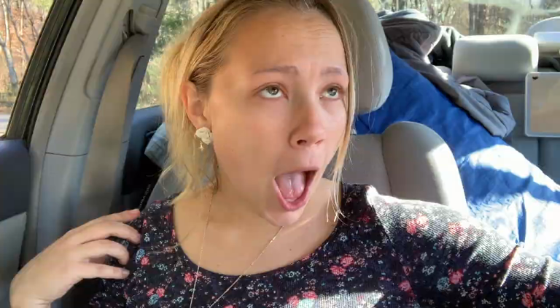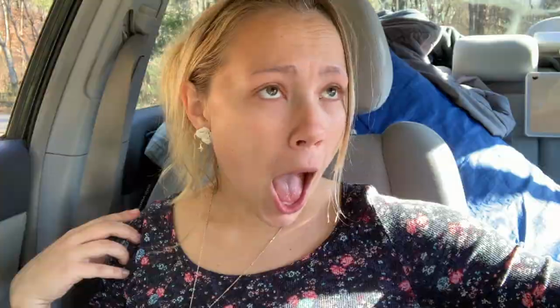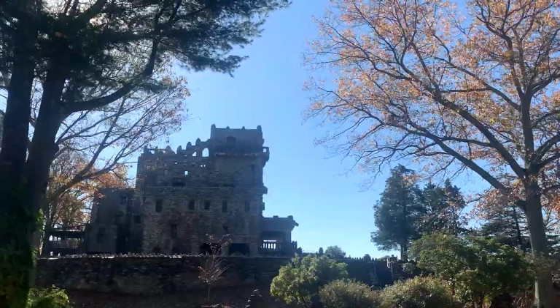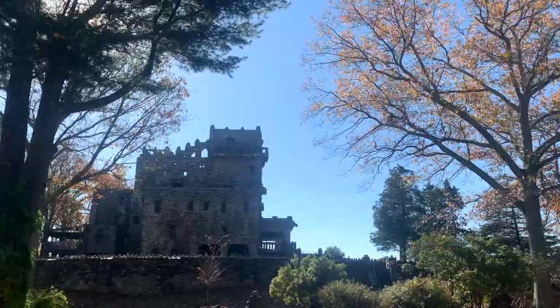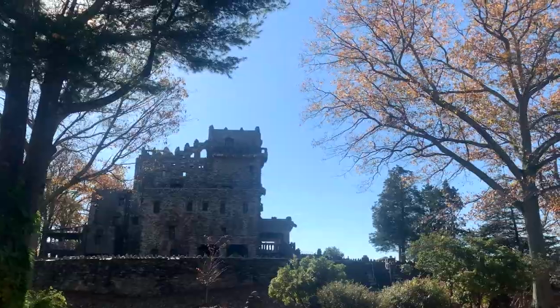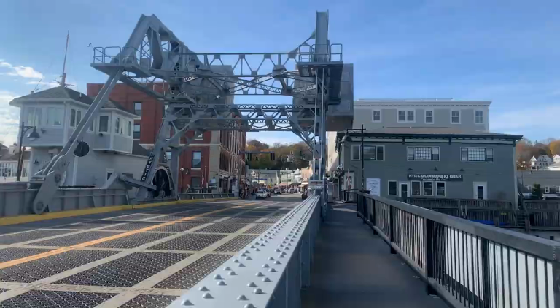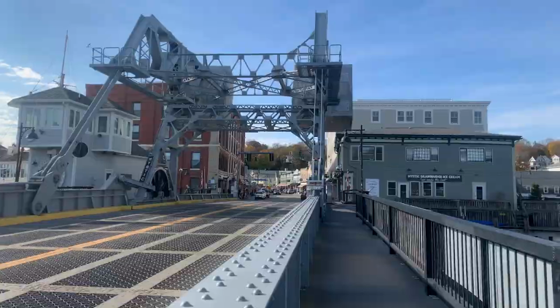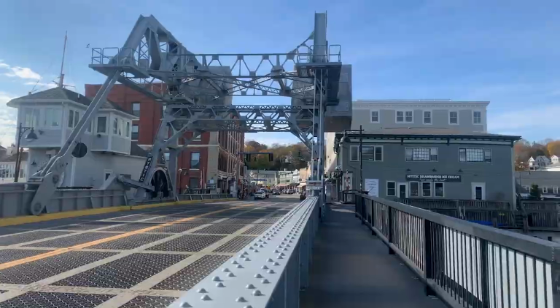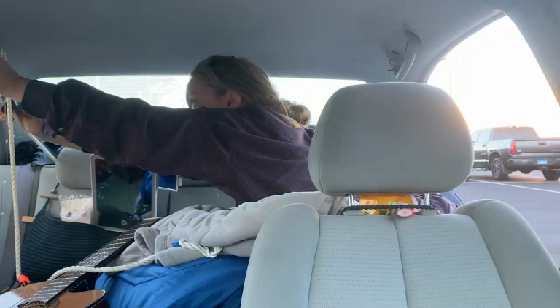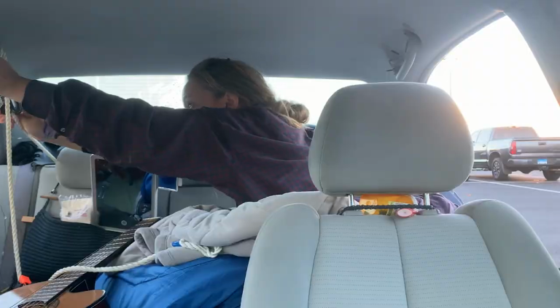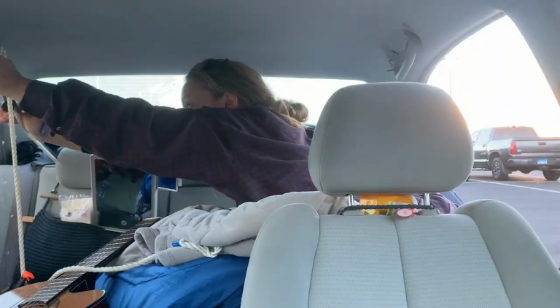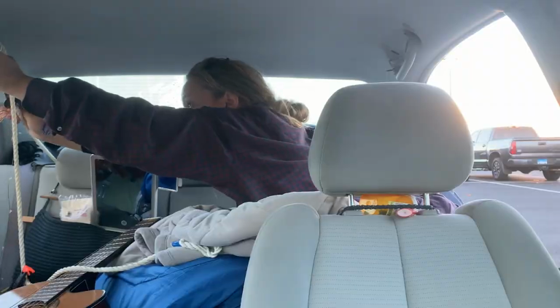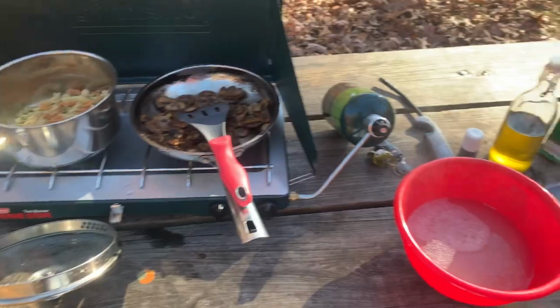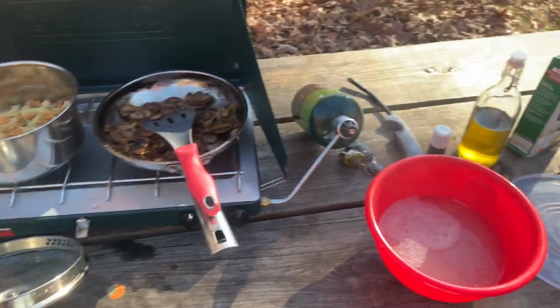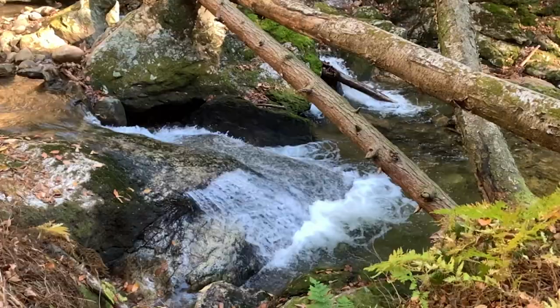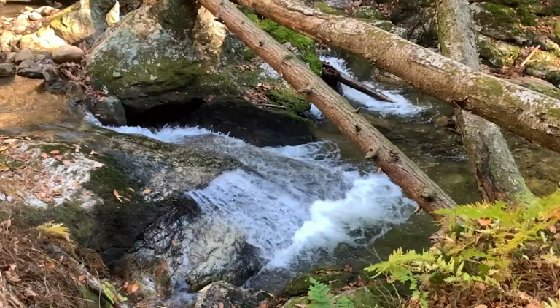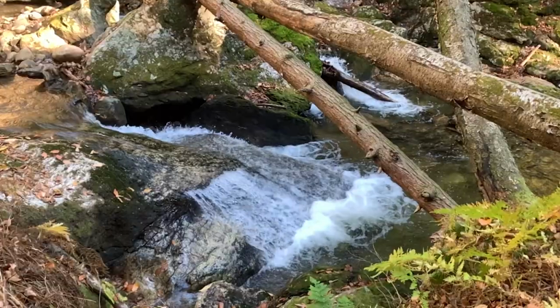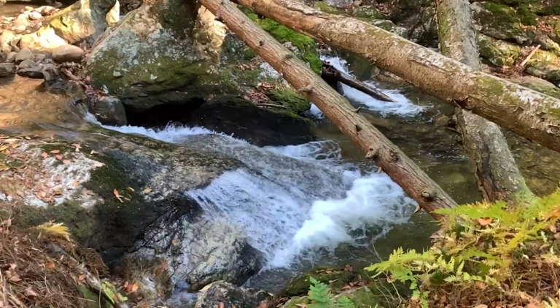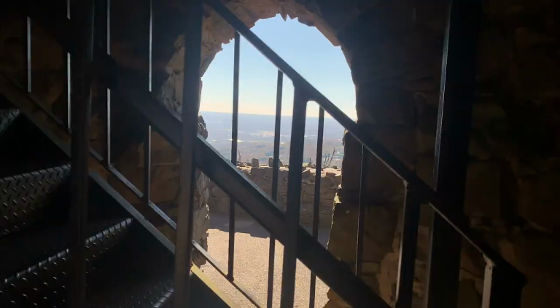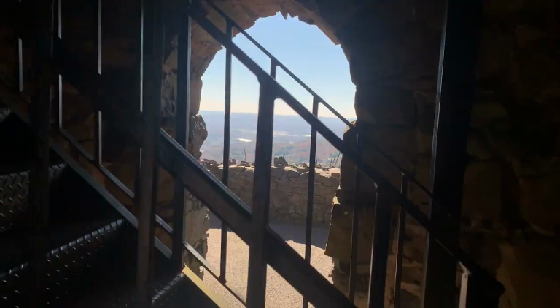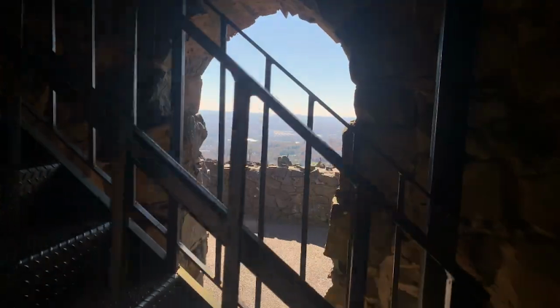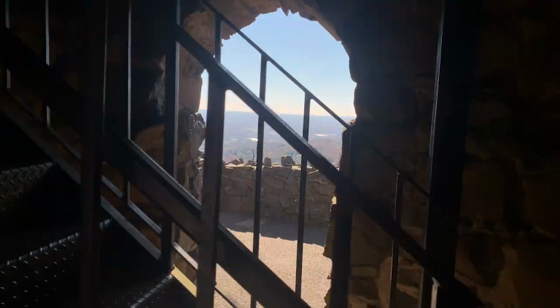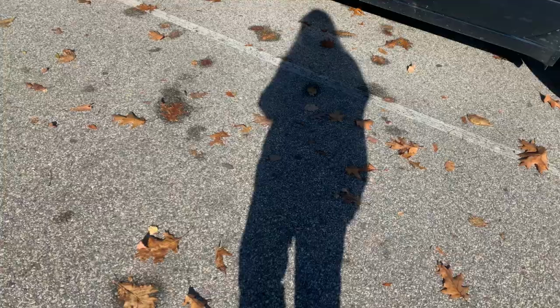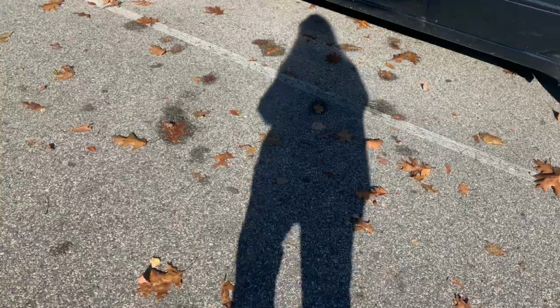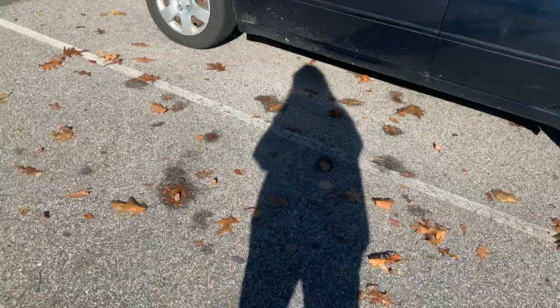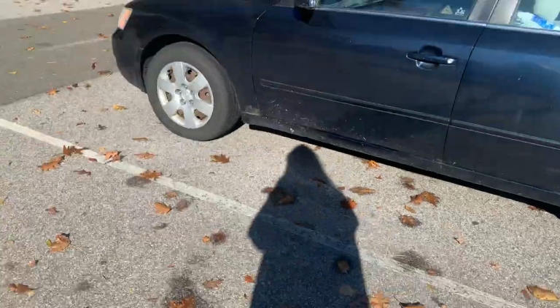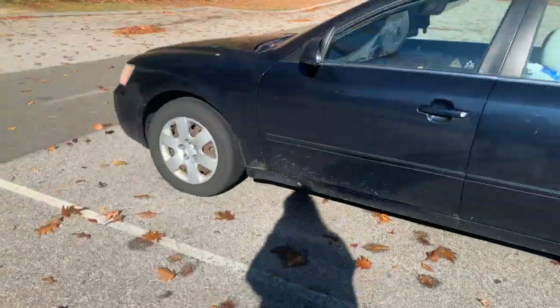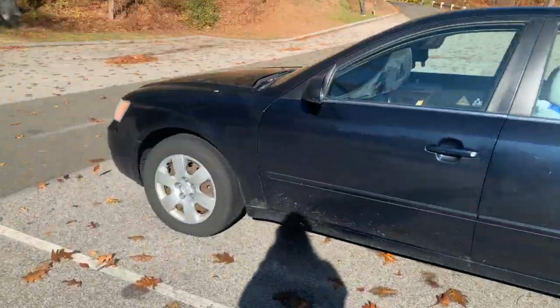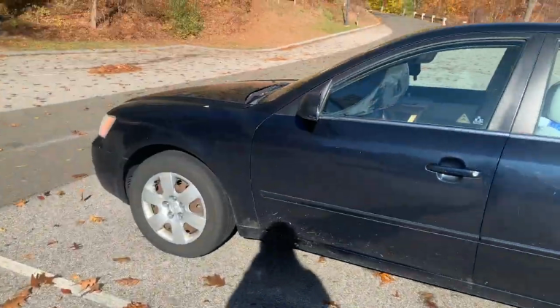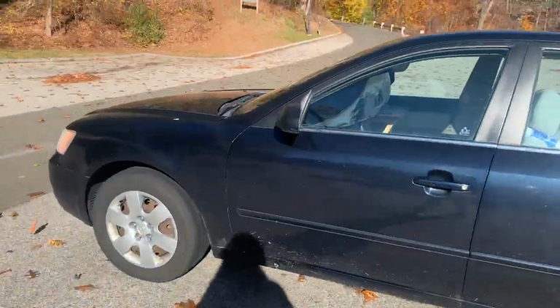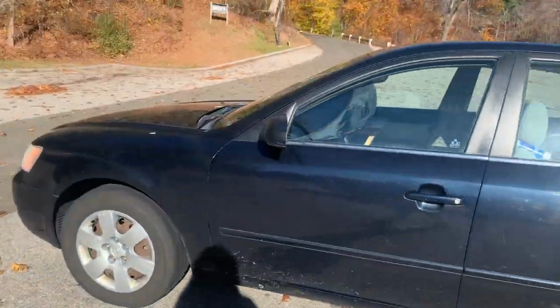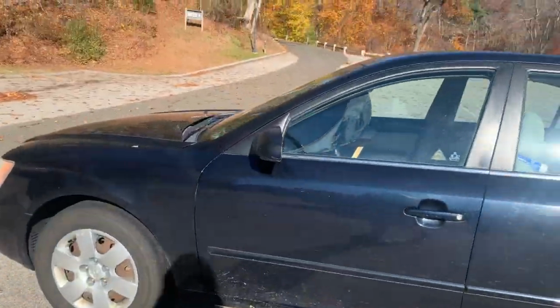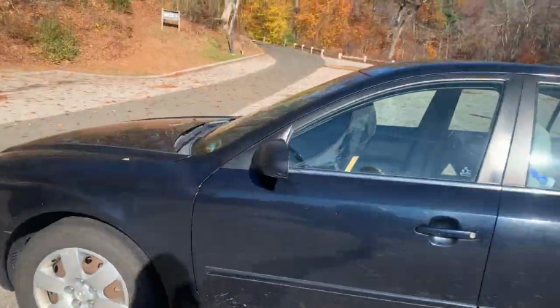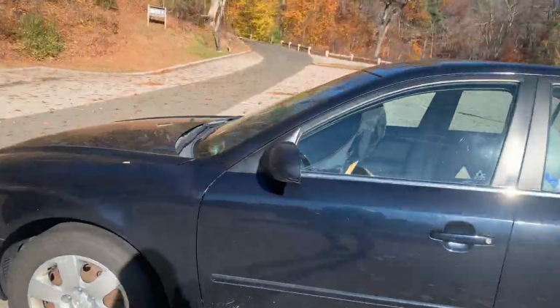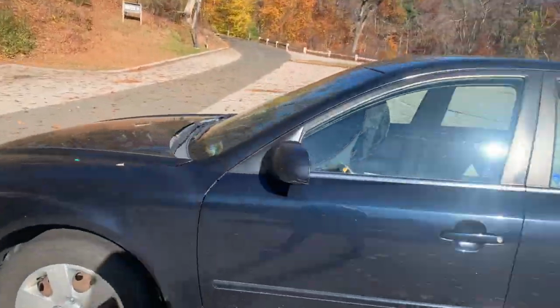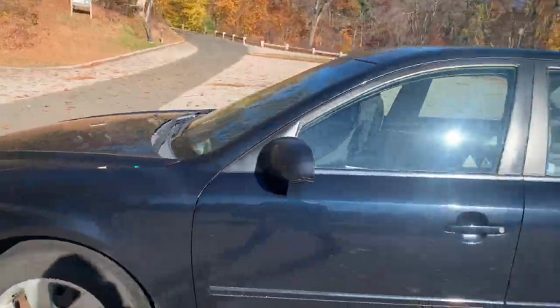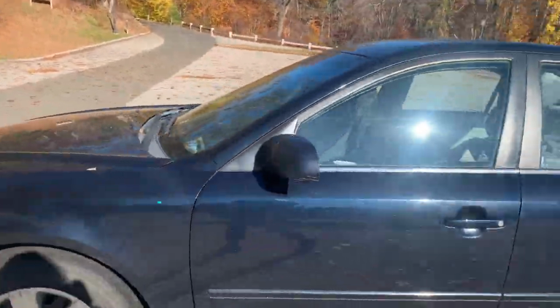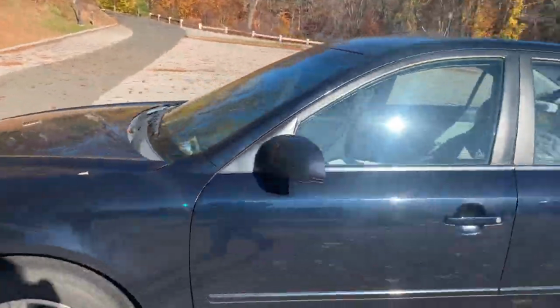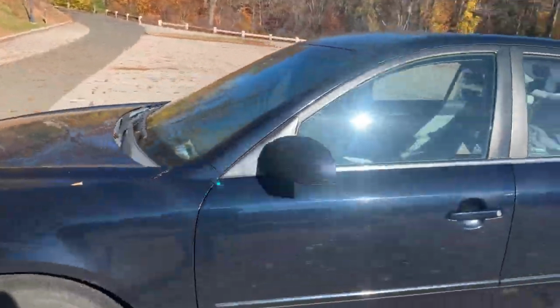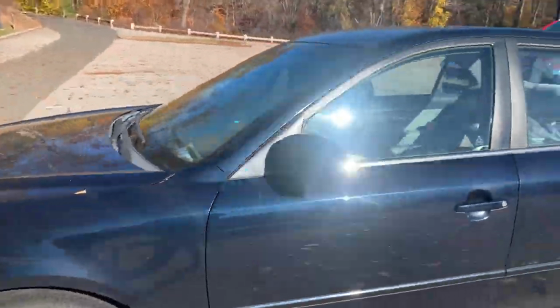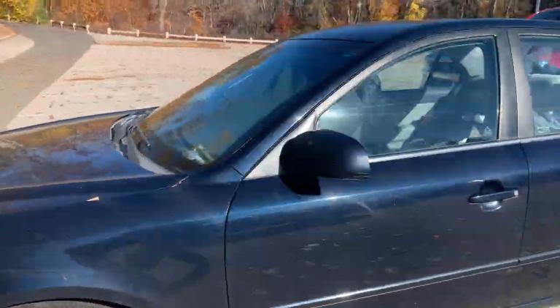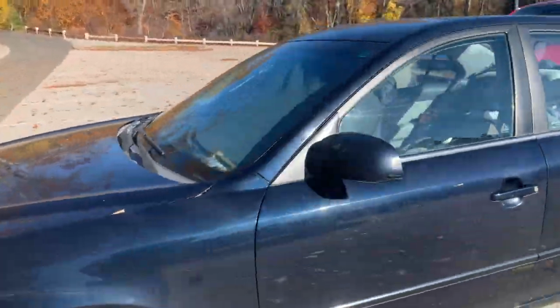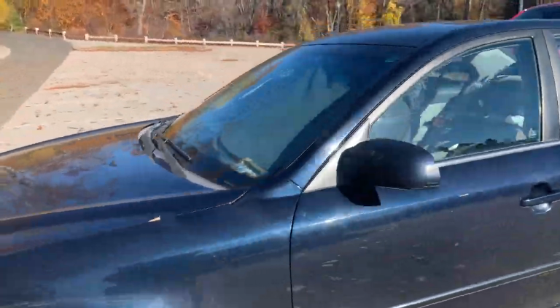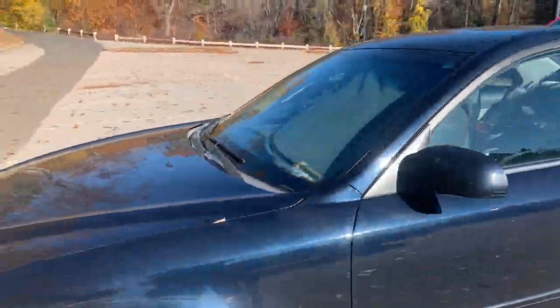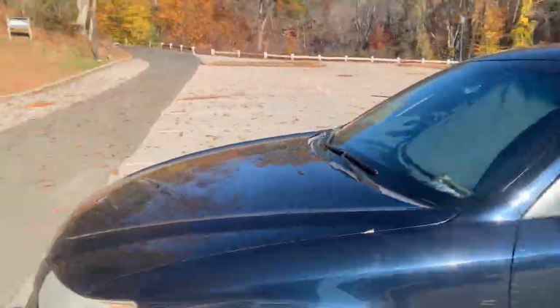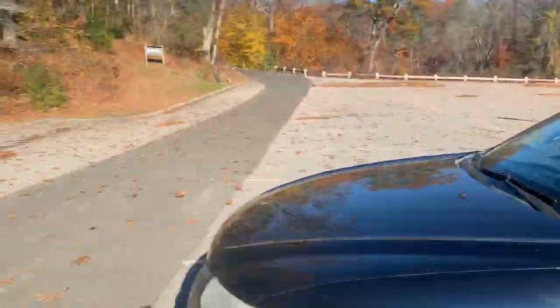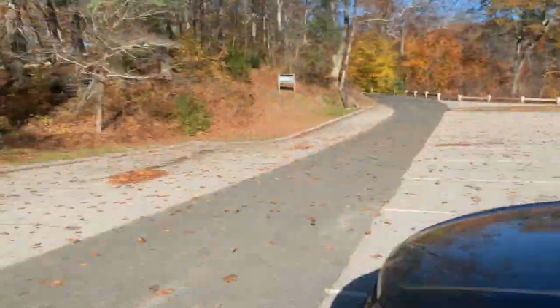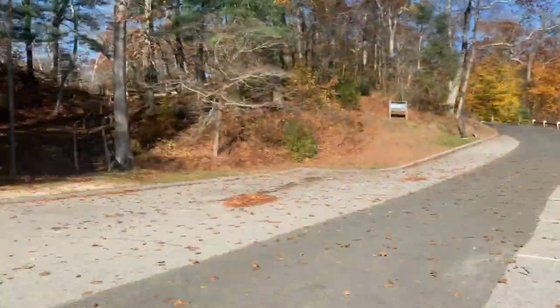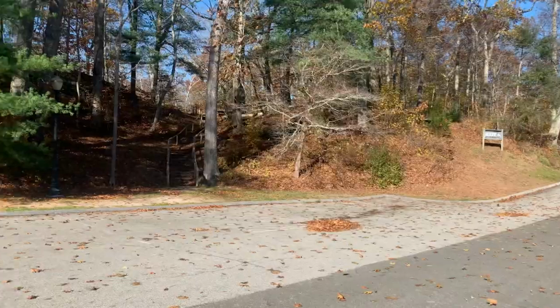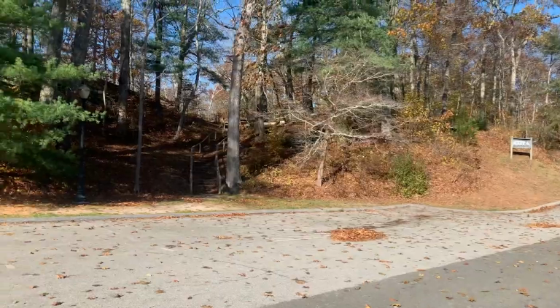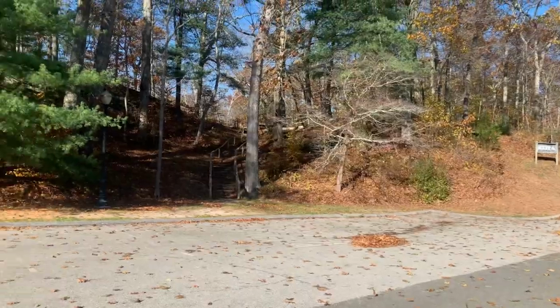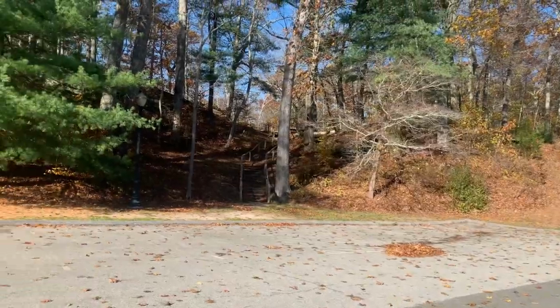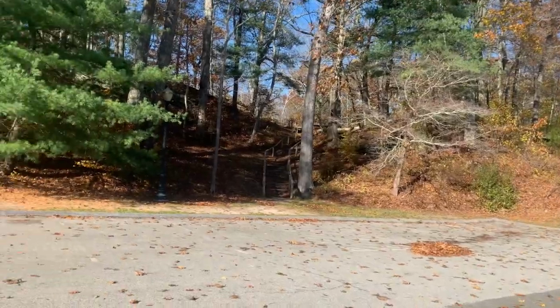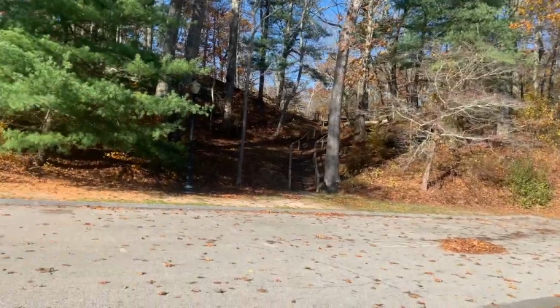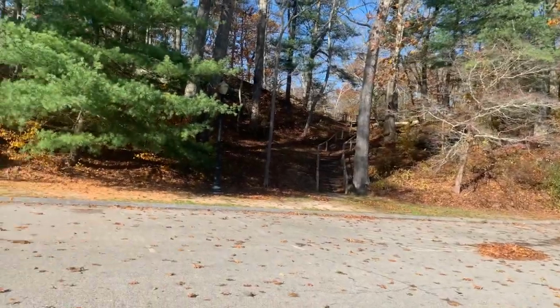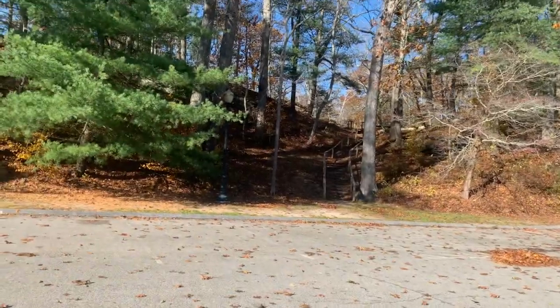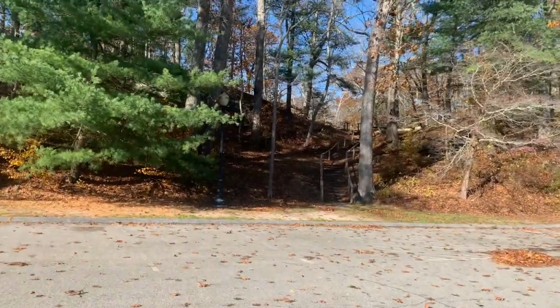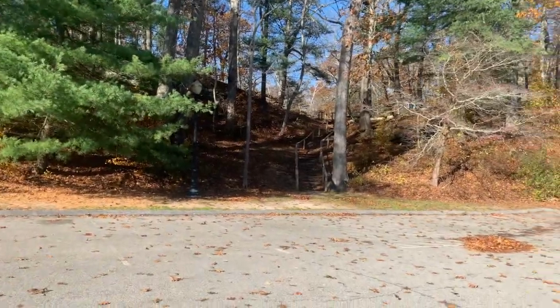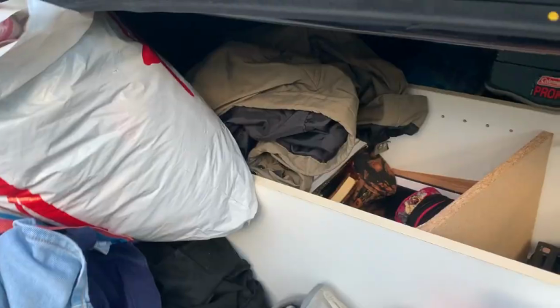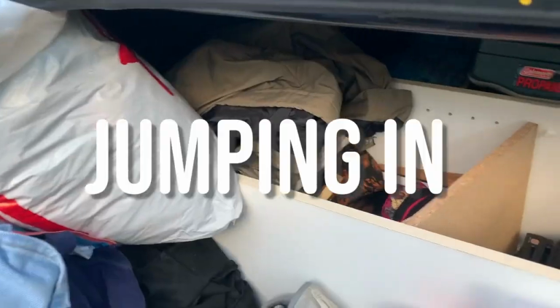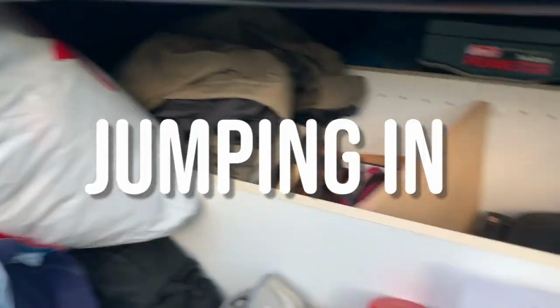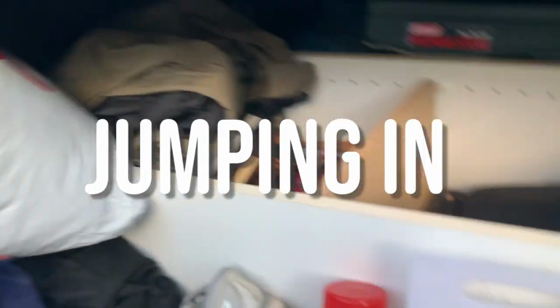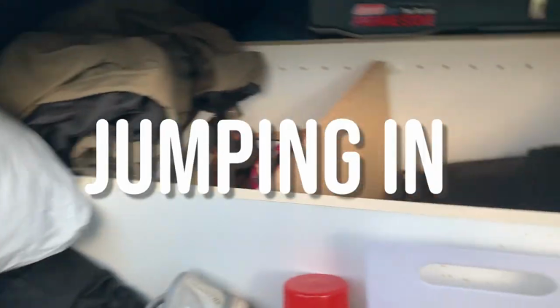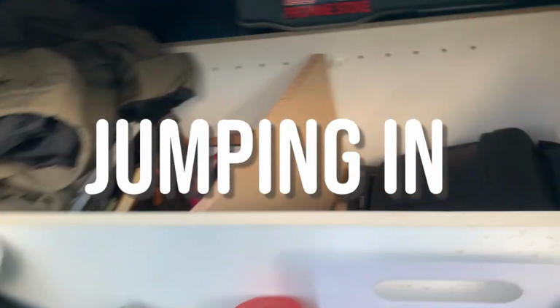Me traveling America on my own and how I'm doing it out of my 2008 sedan. Jumping in.